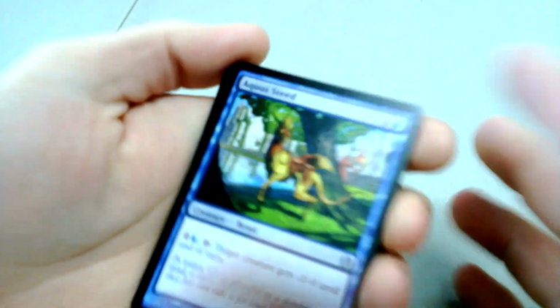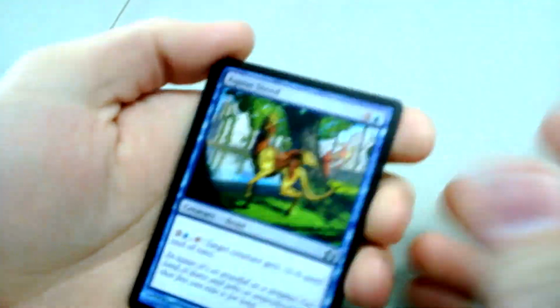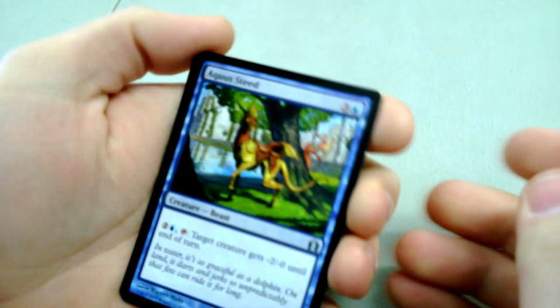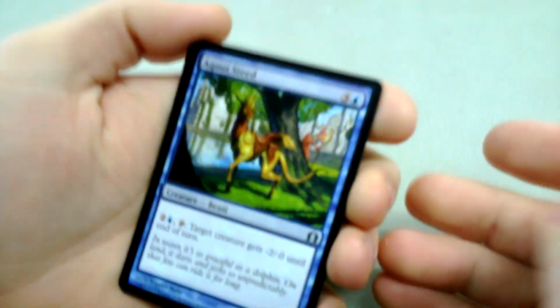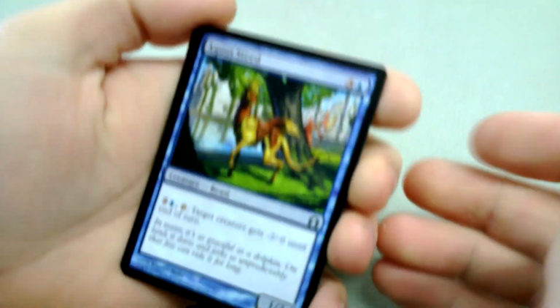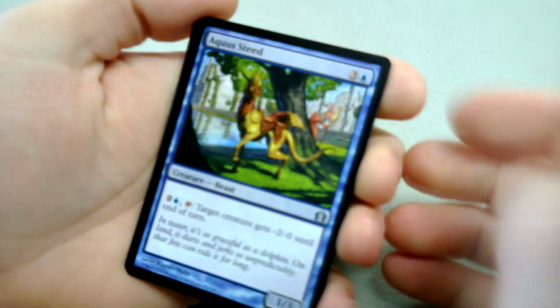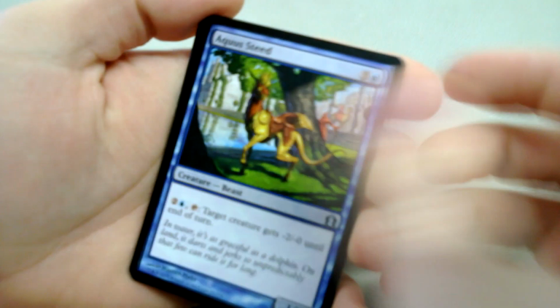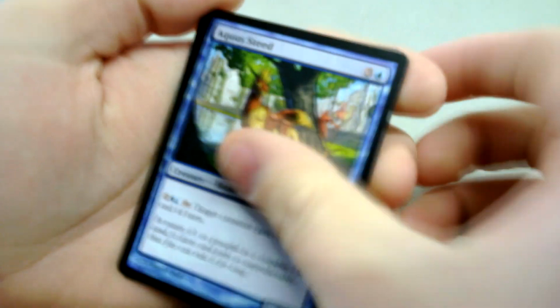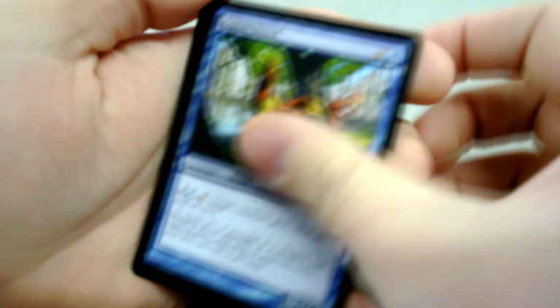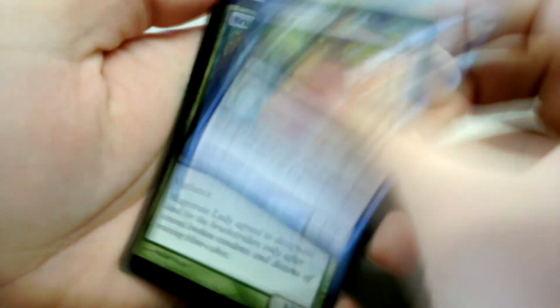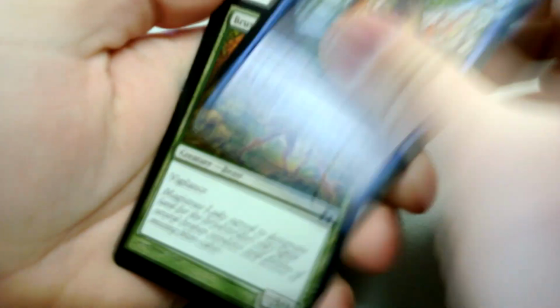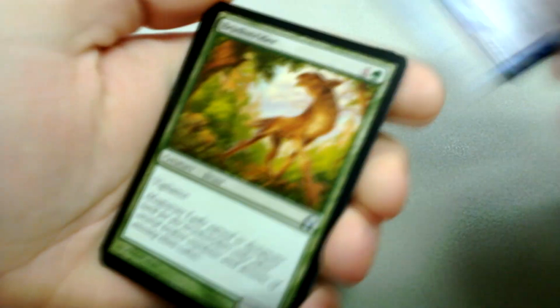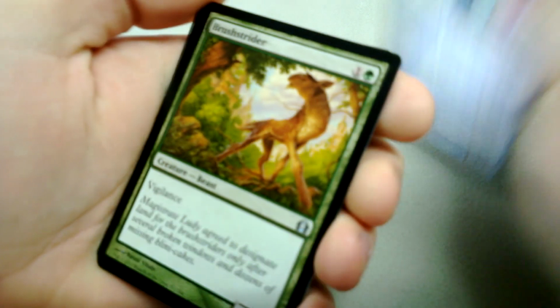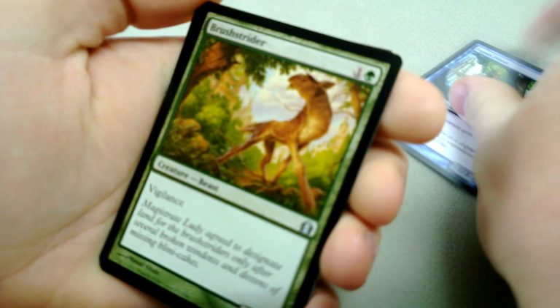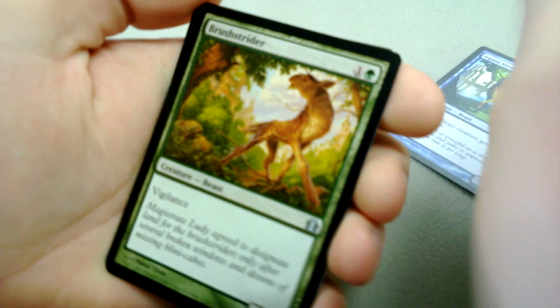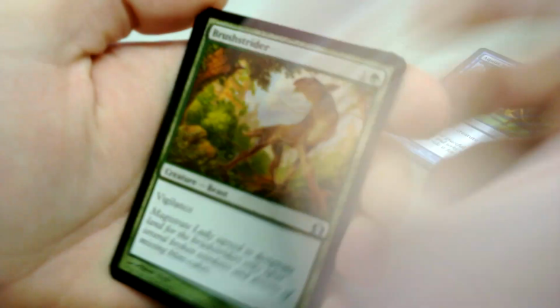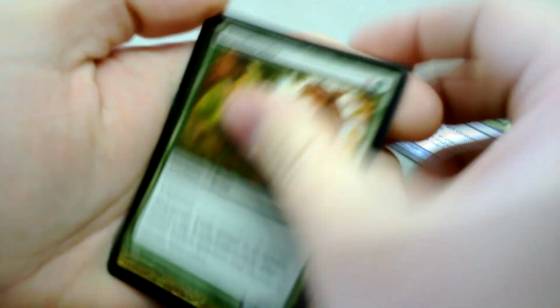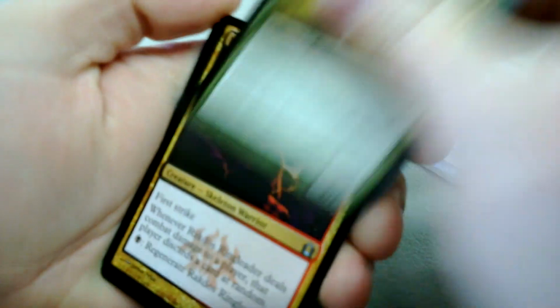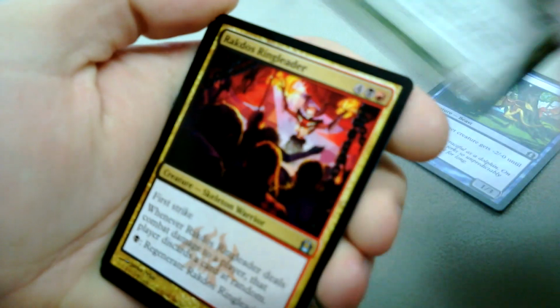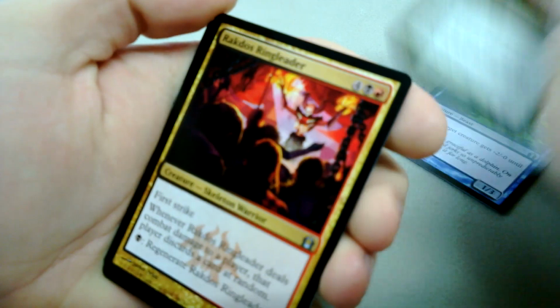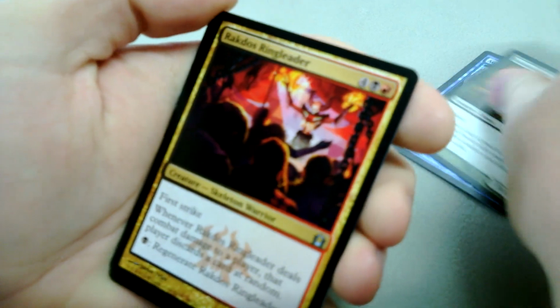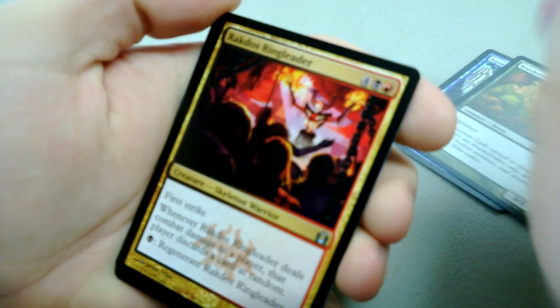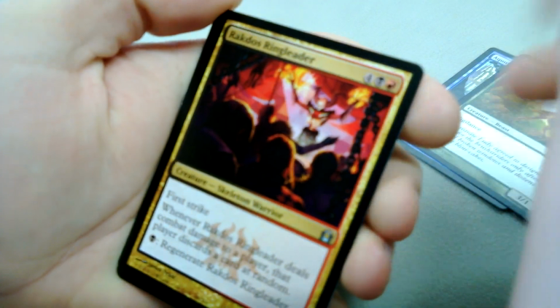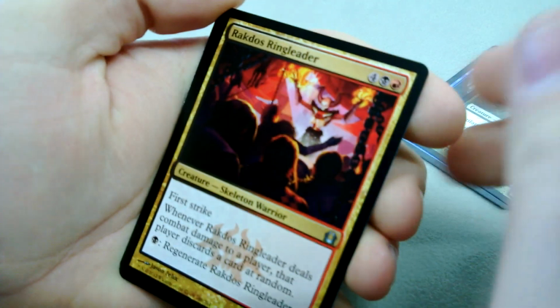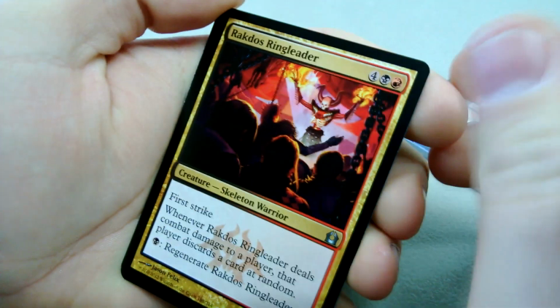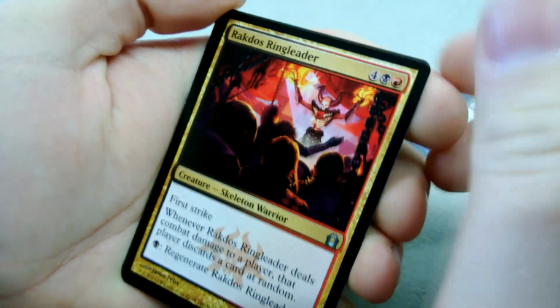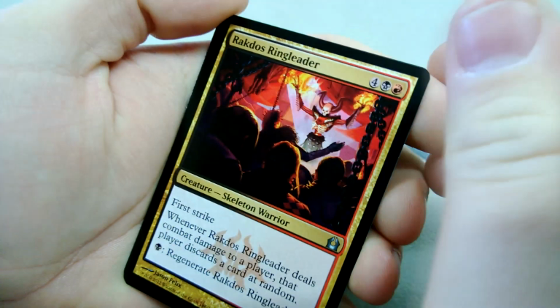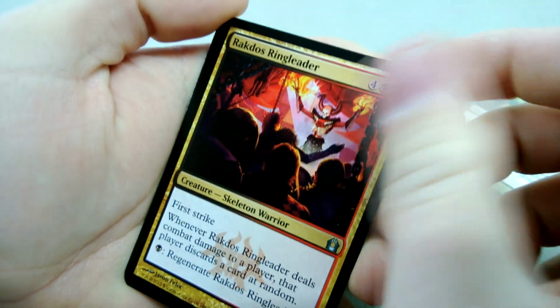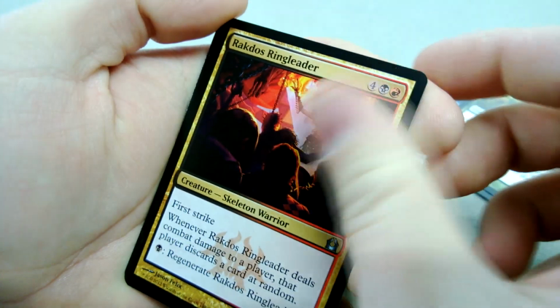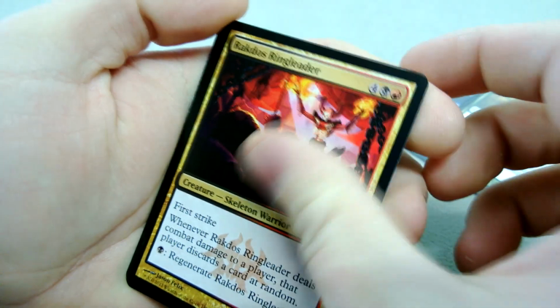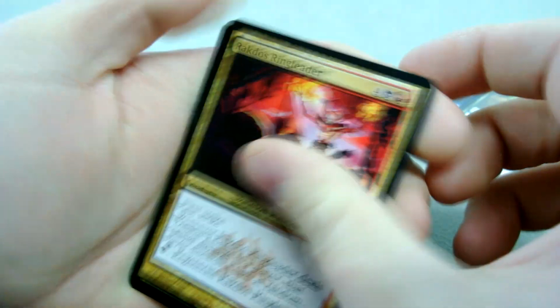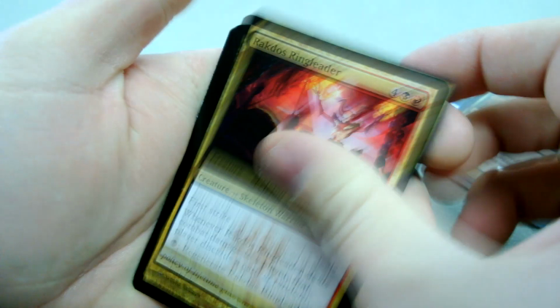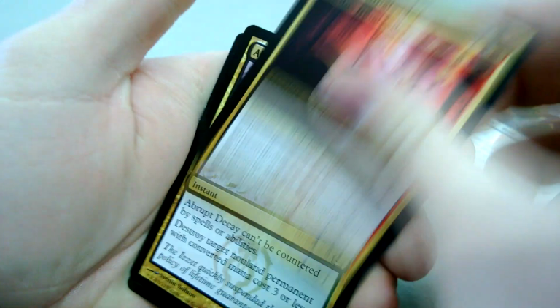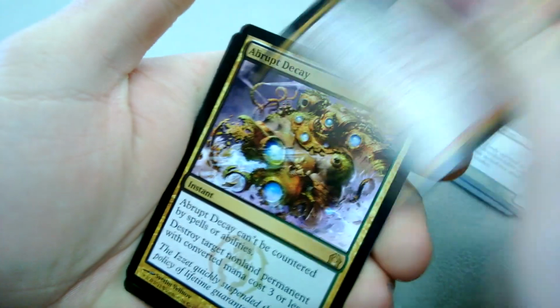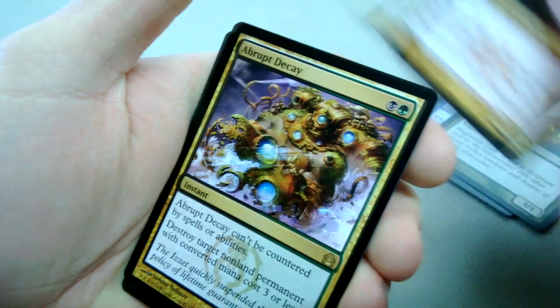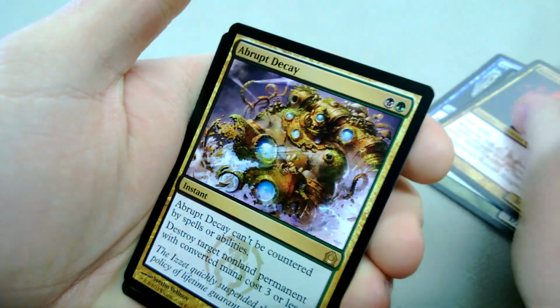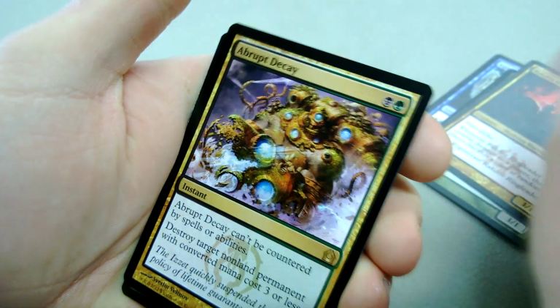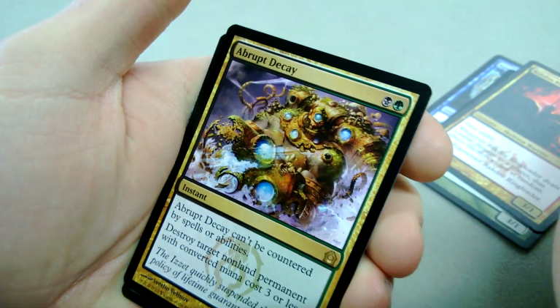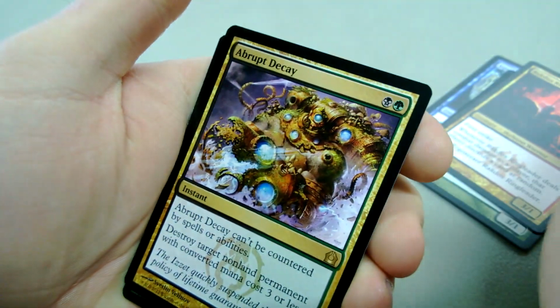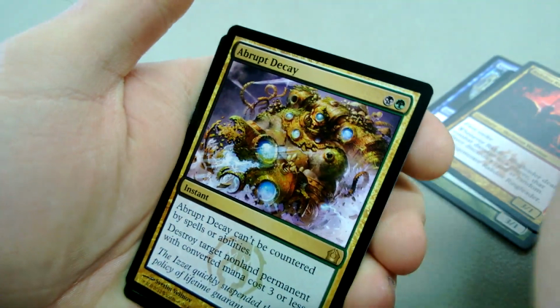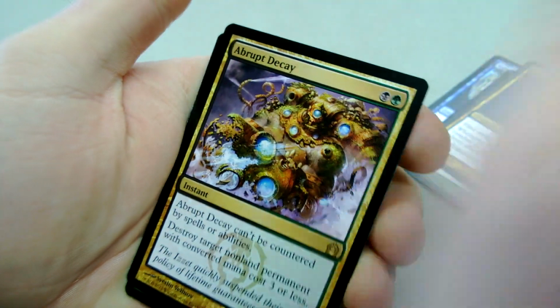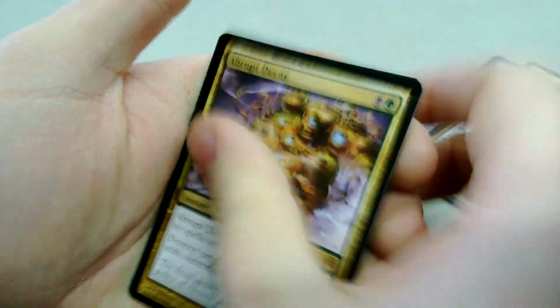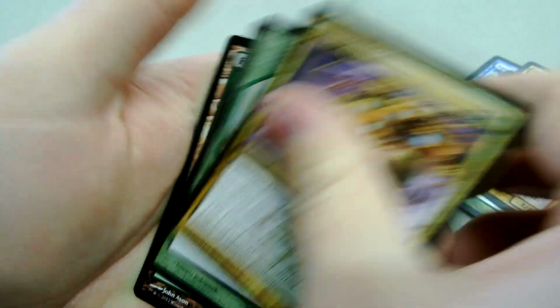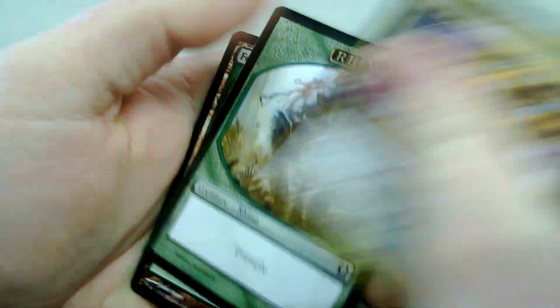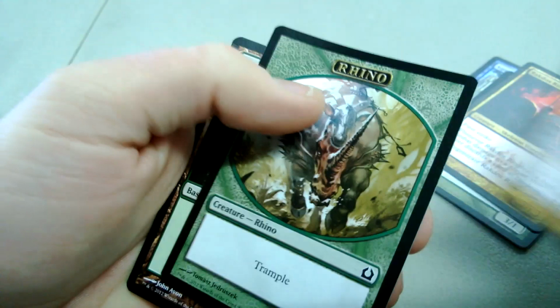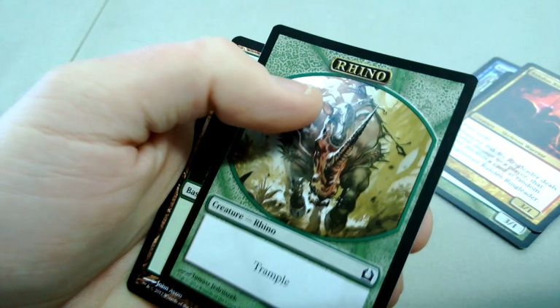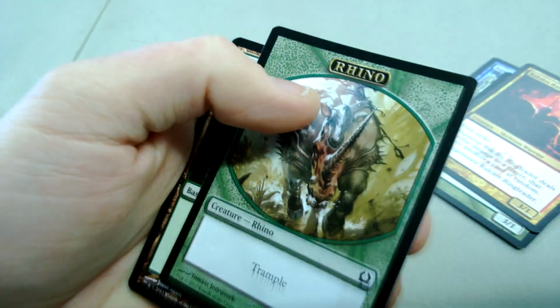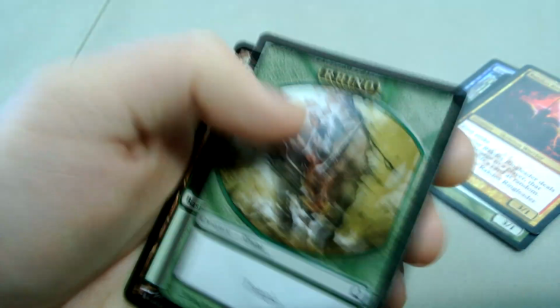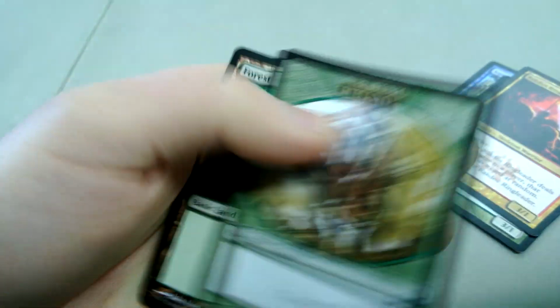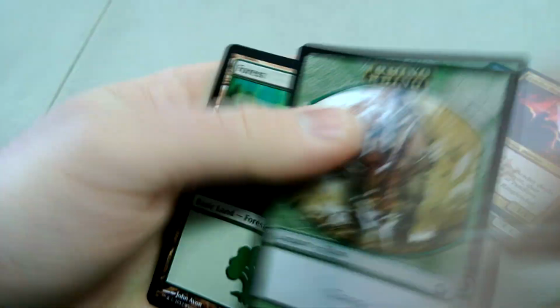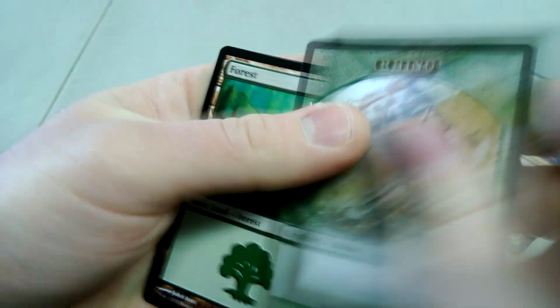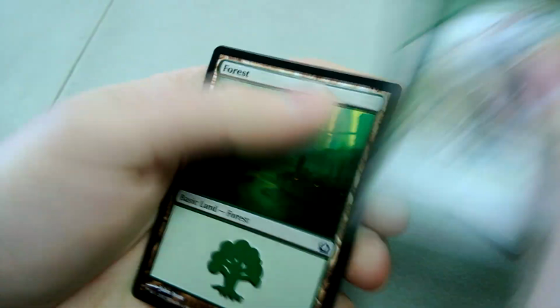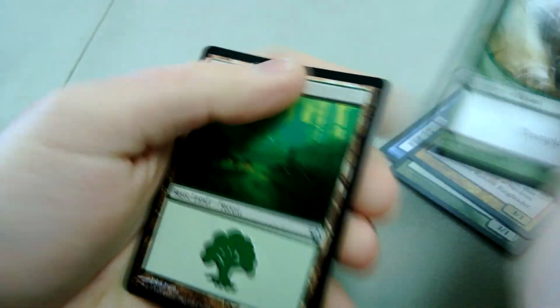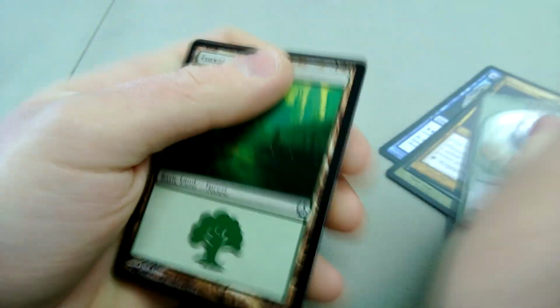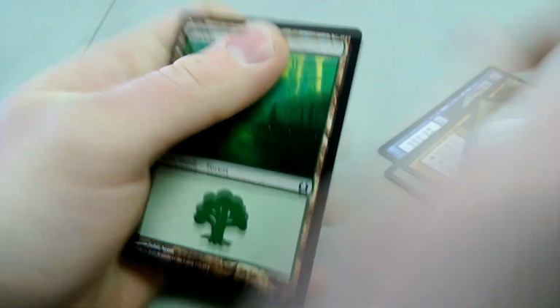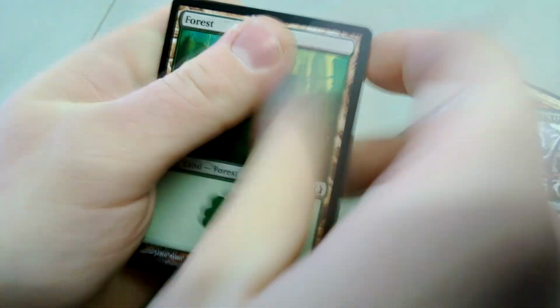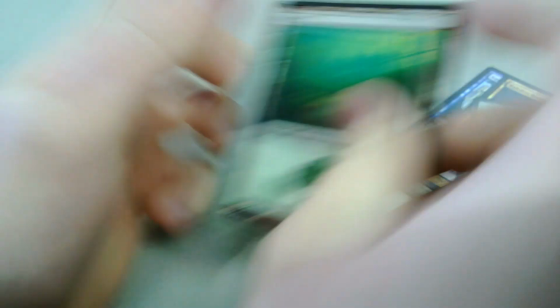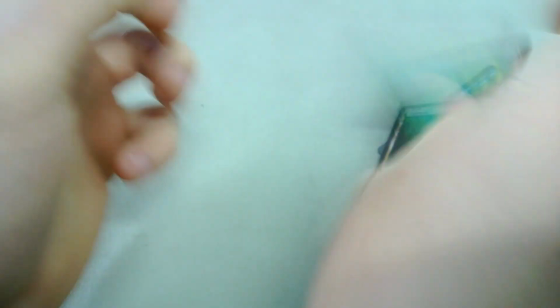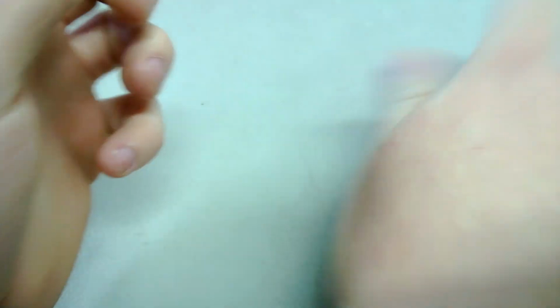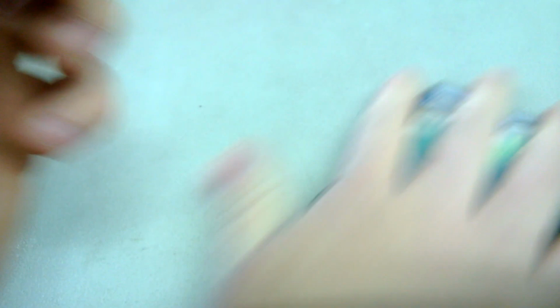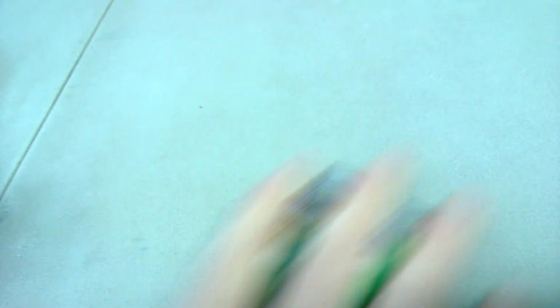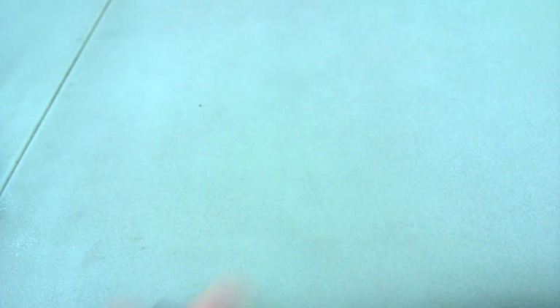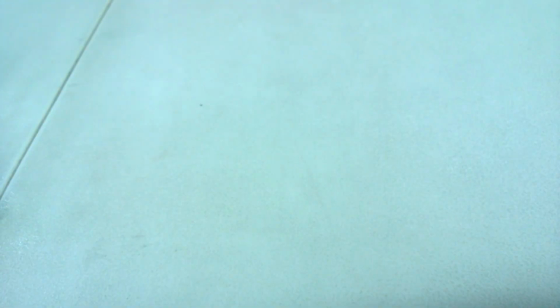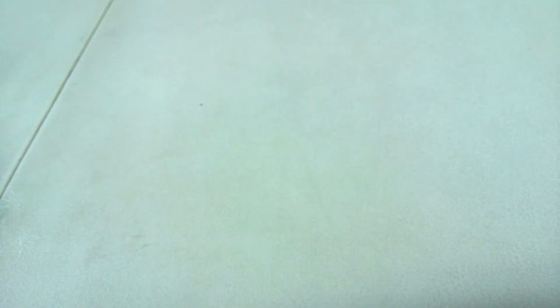Got Oxsteed, Brush Trader, Redcoast, Ringleader, and Rep Decay for the rare. Decent.